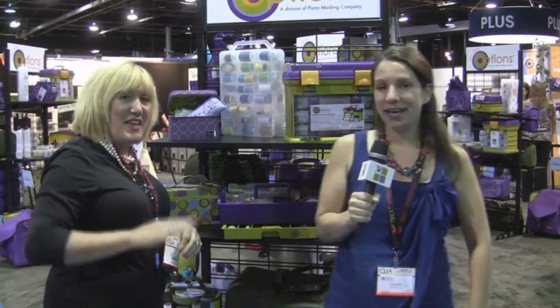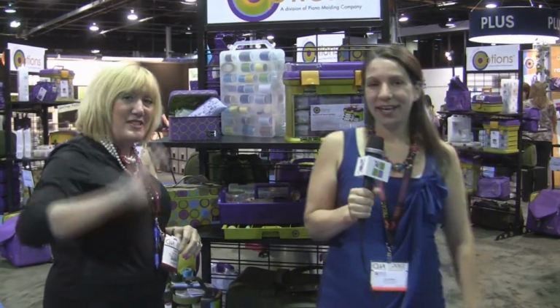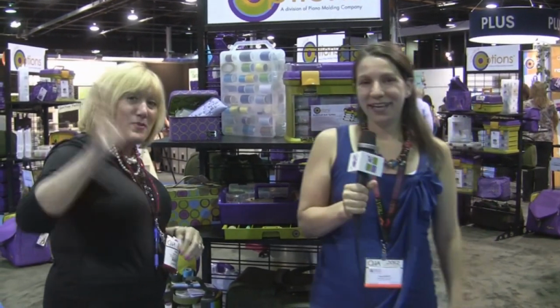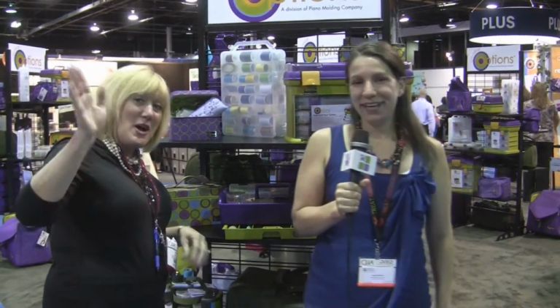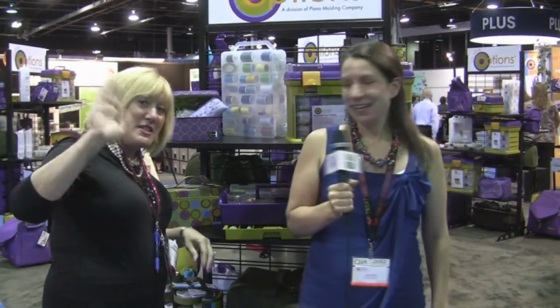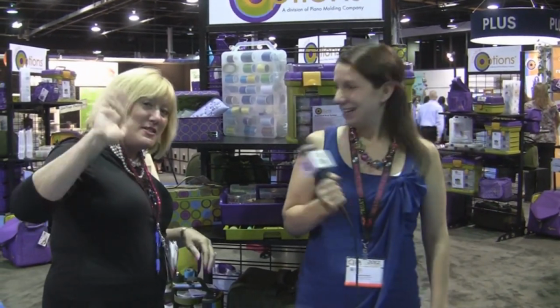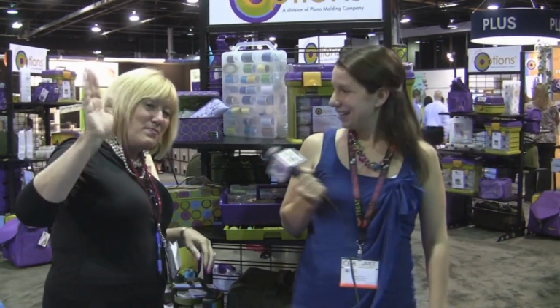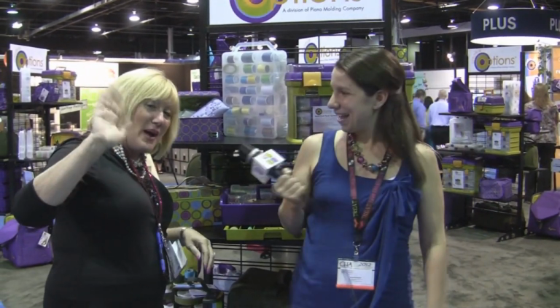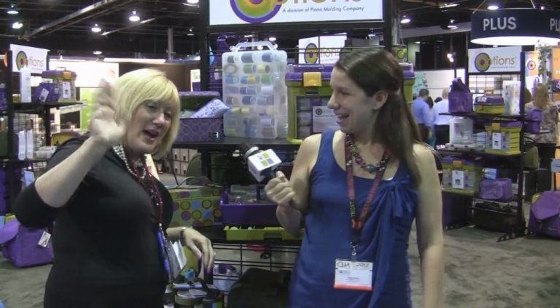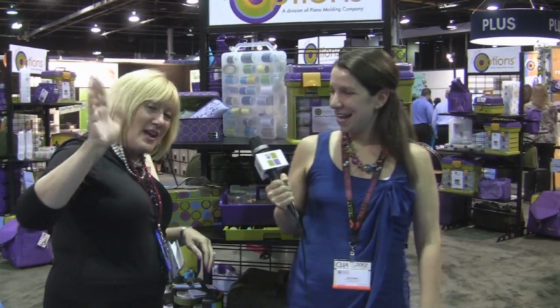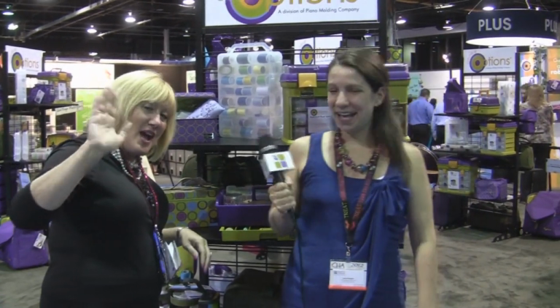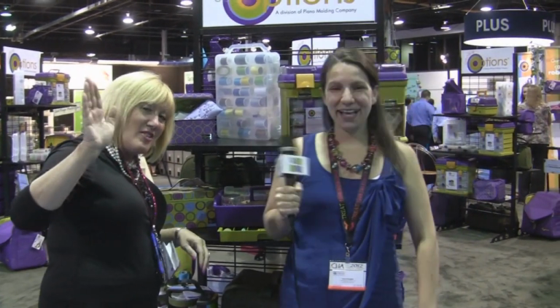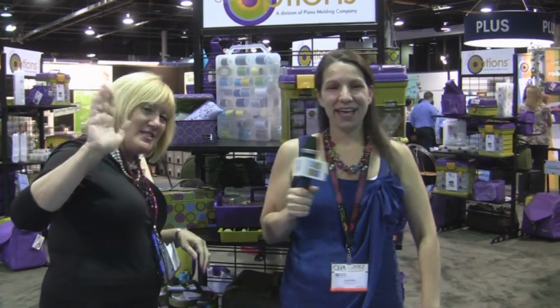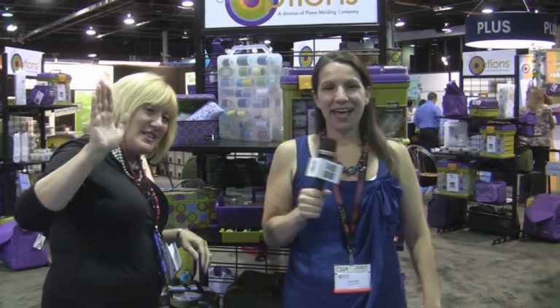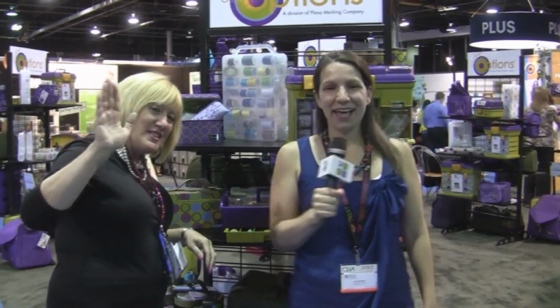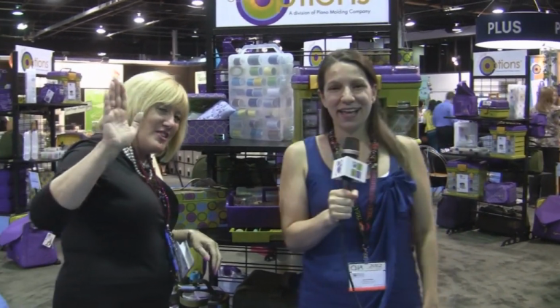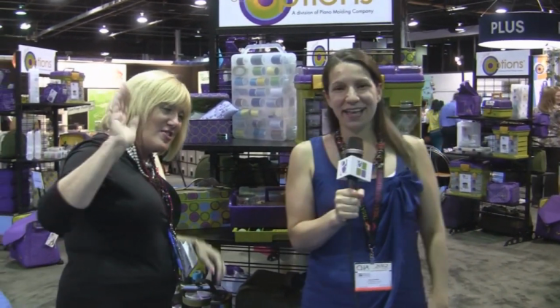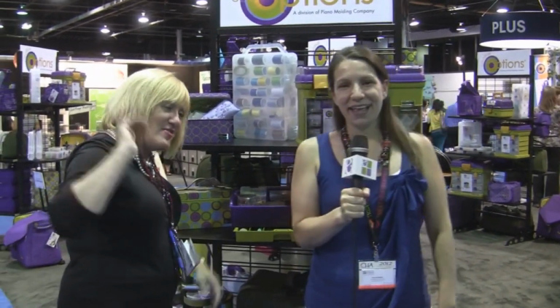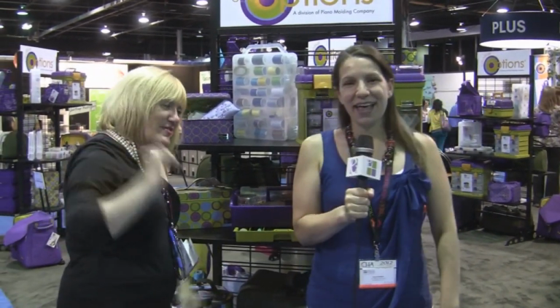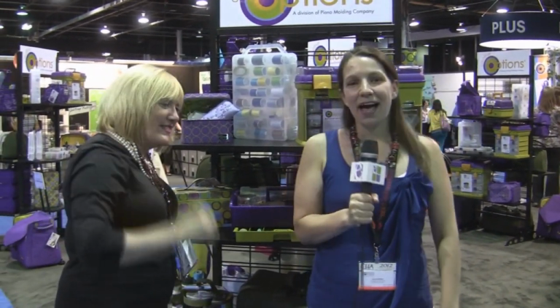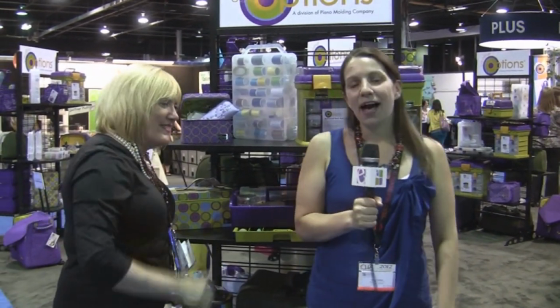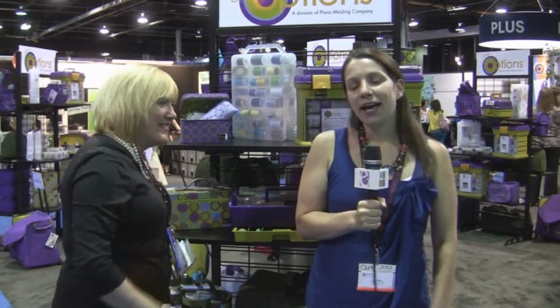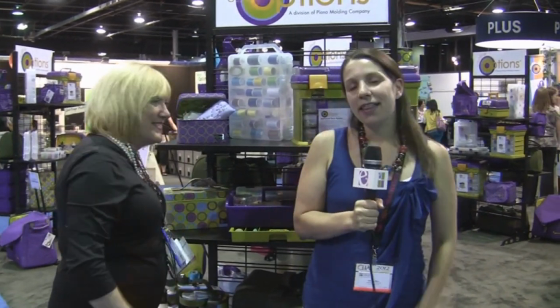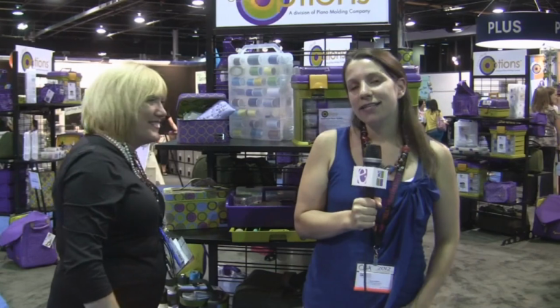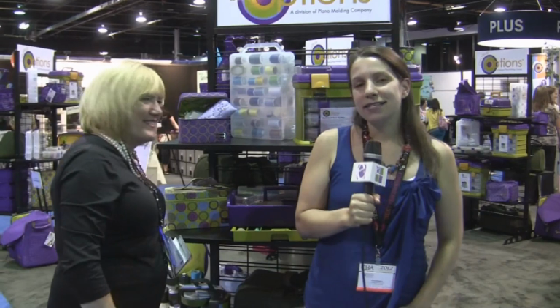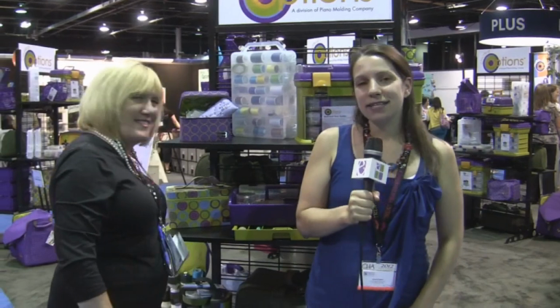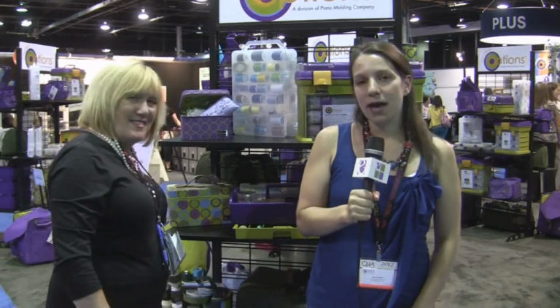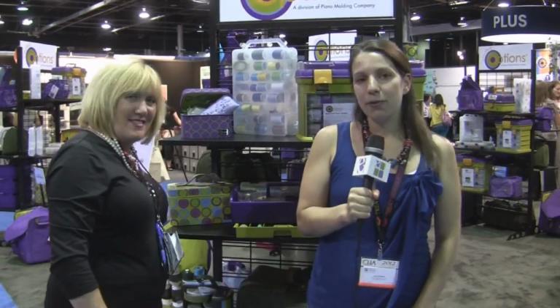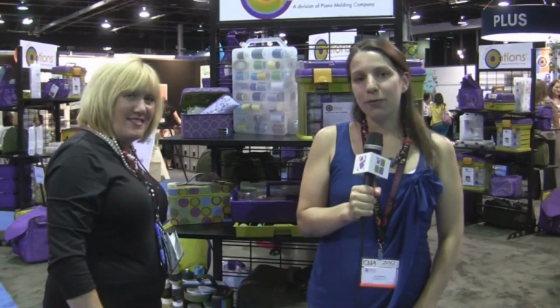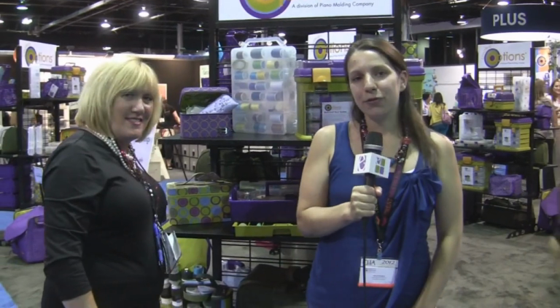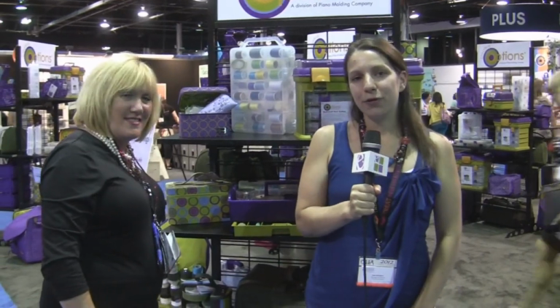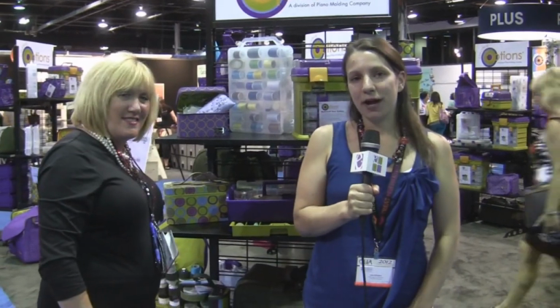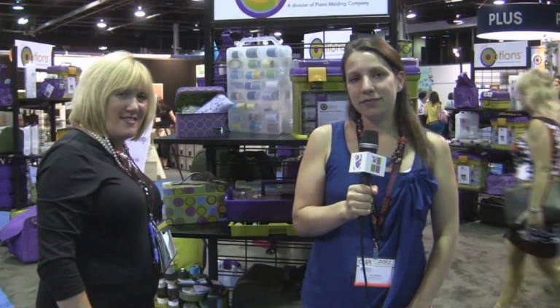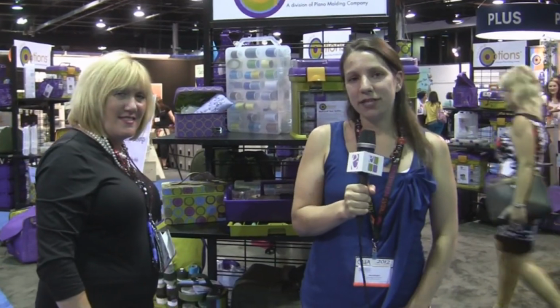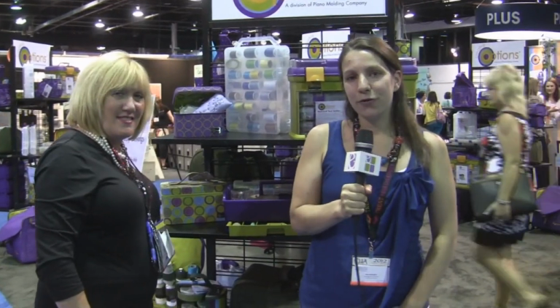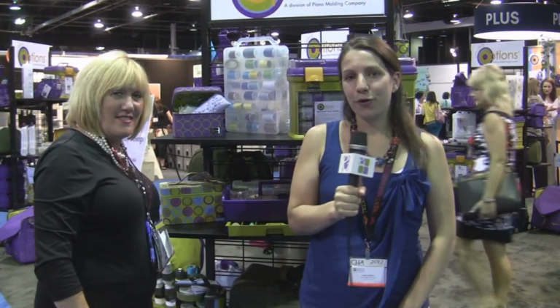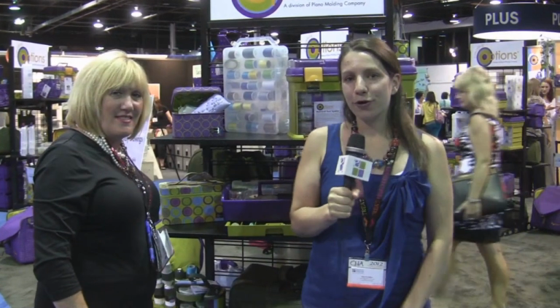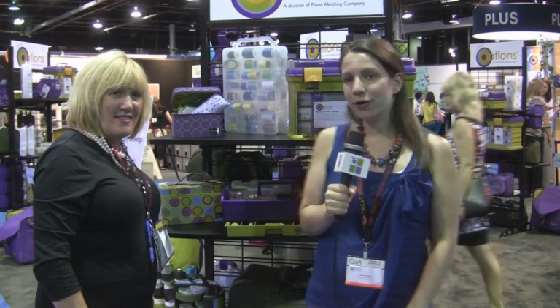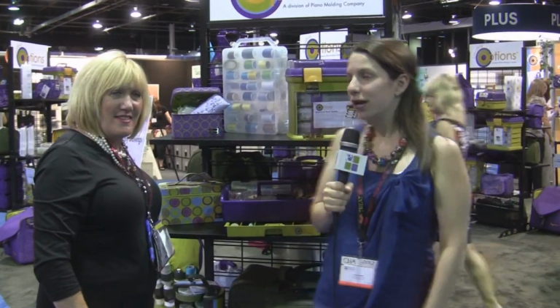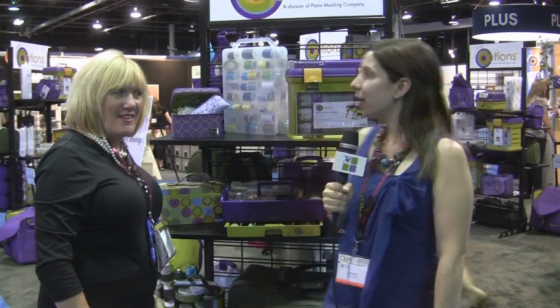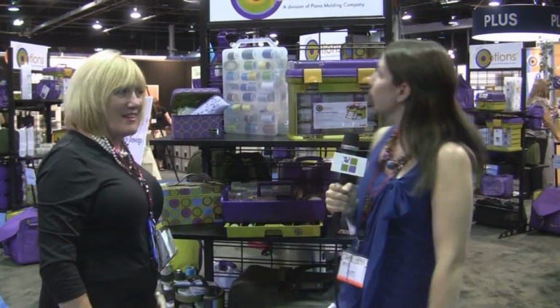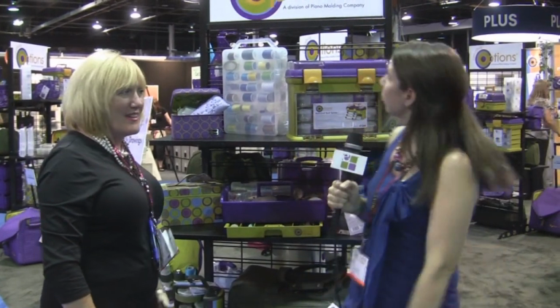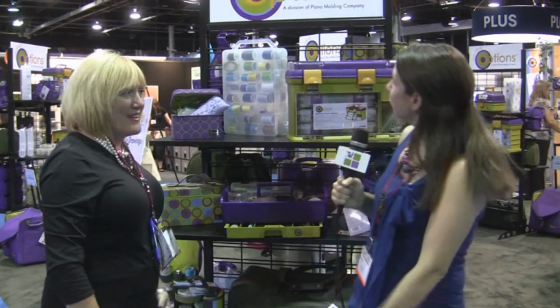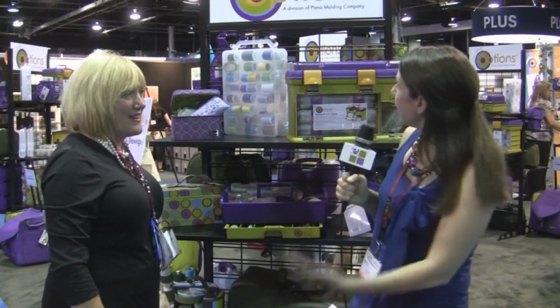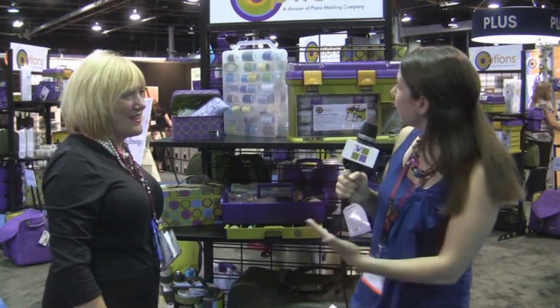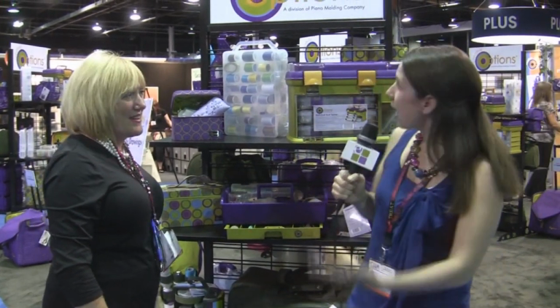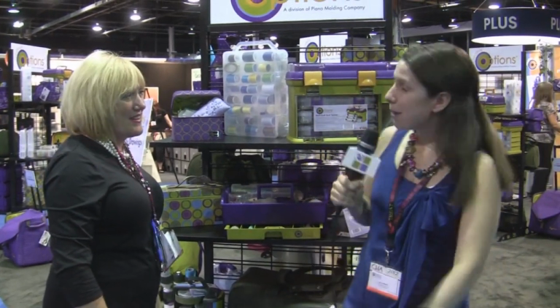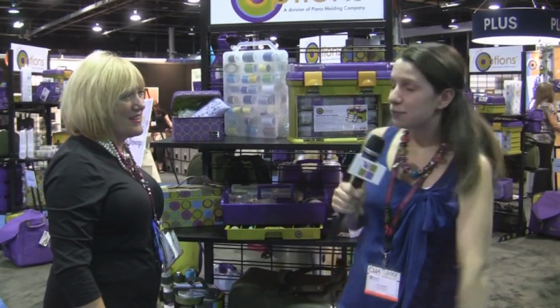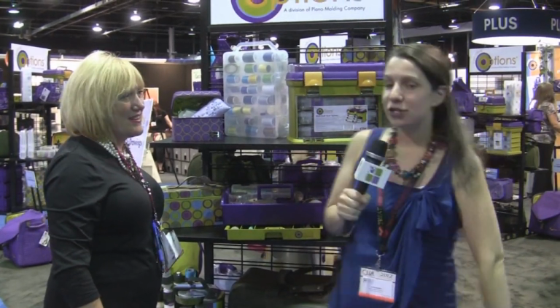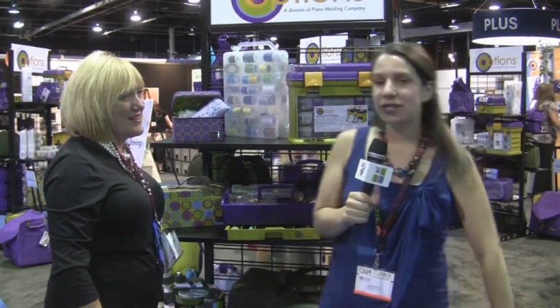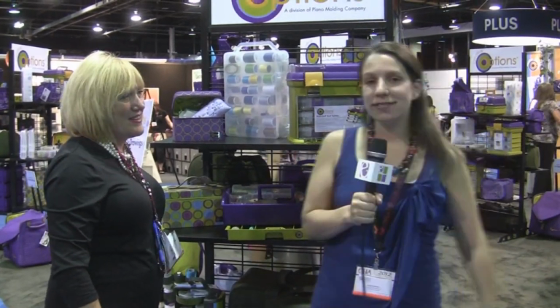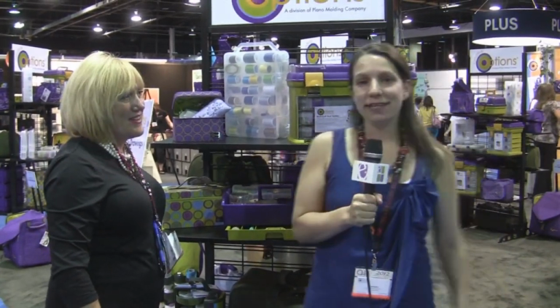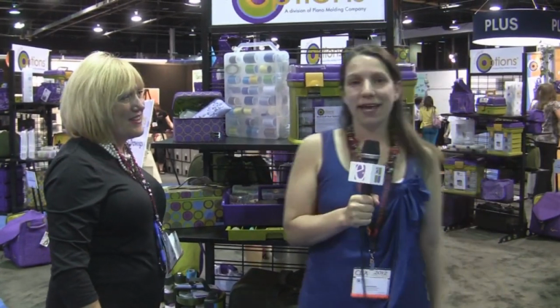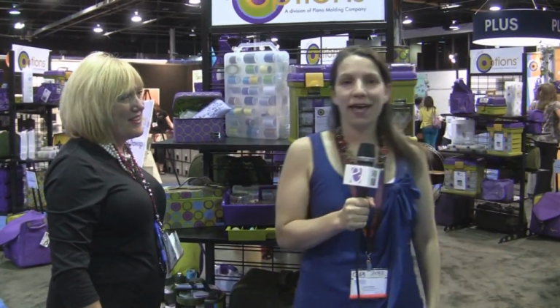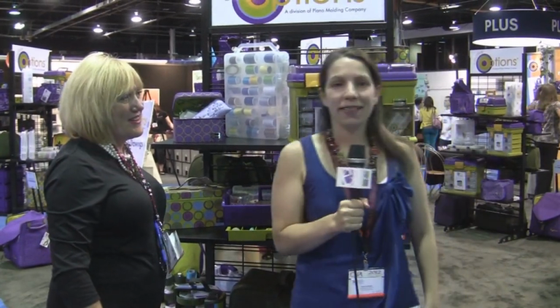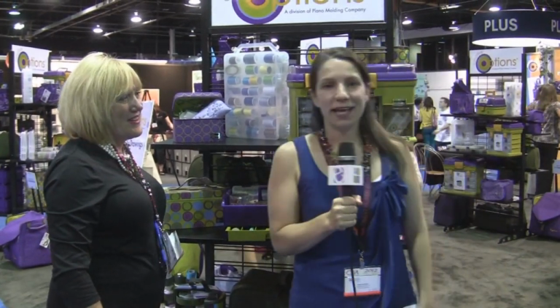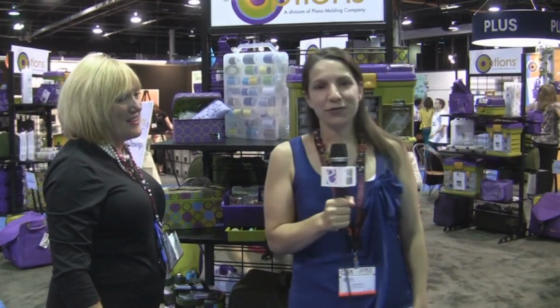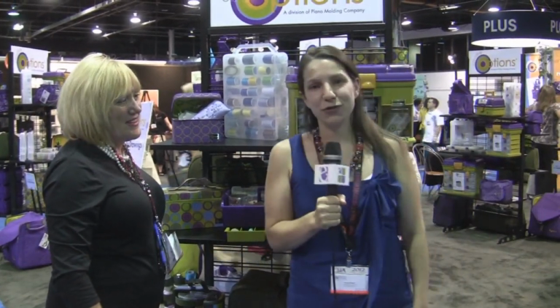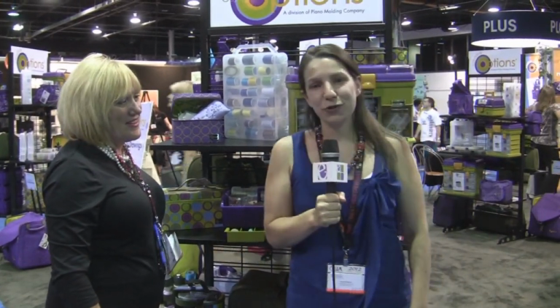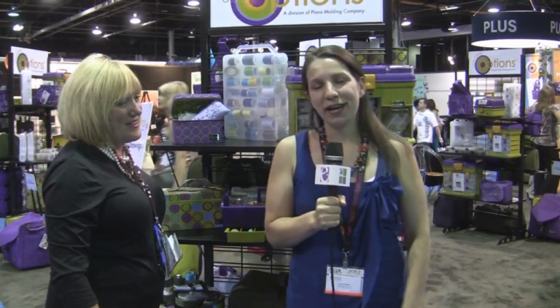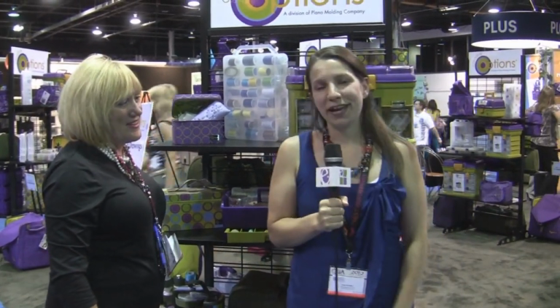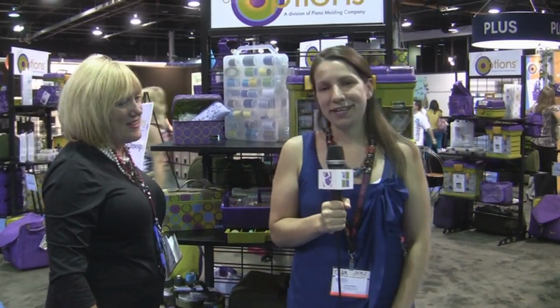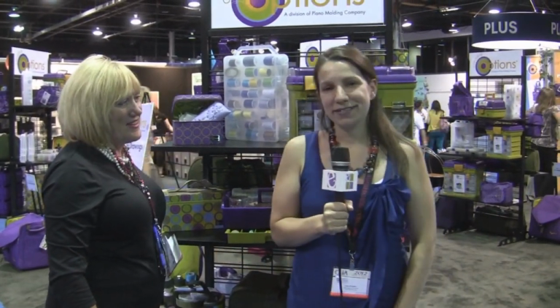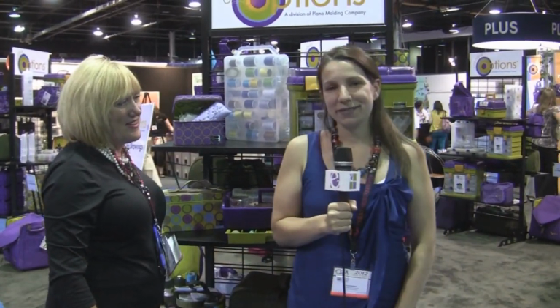Thanks so much. Bye now. Again, this is Abby with Crafty Corner here with Creative Options. Thanks for joining us.